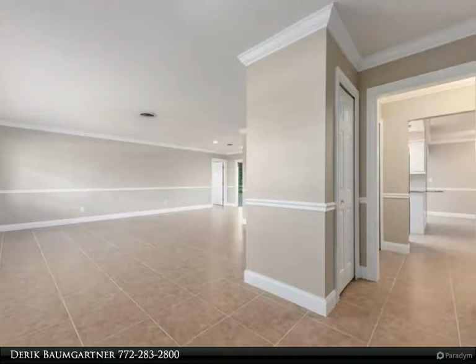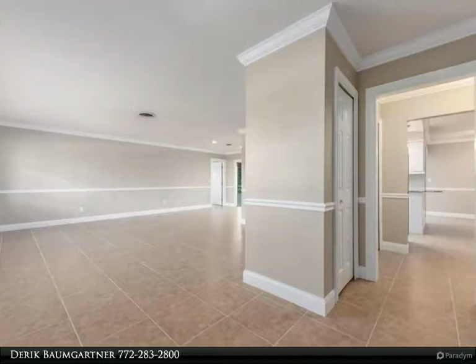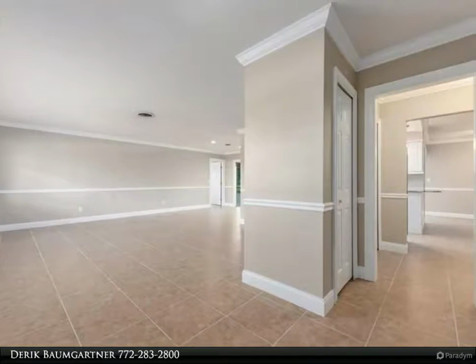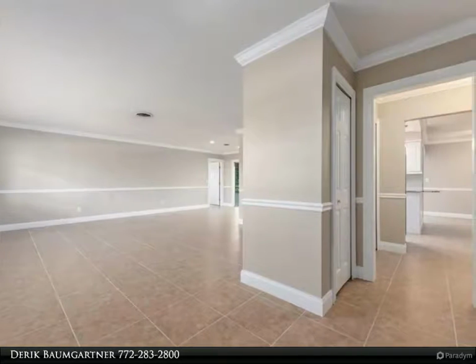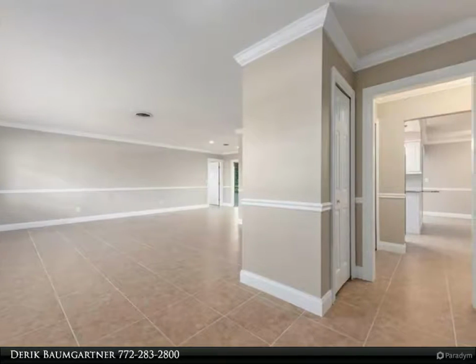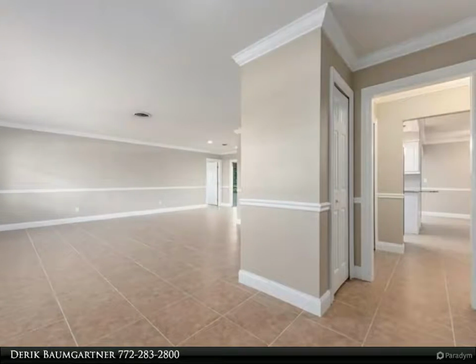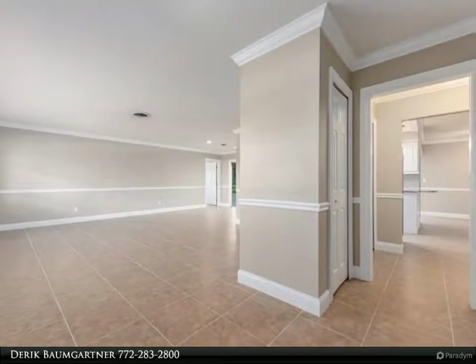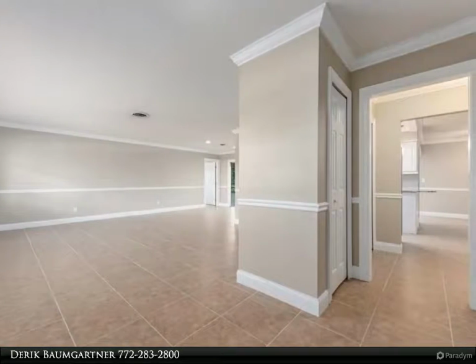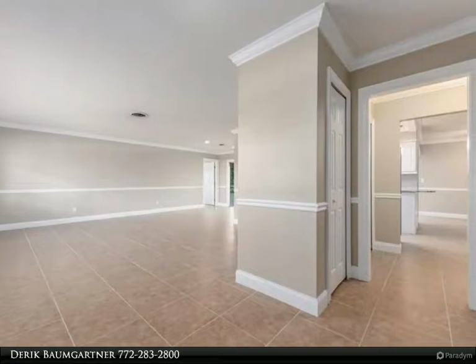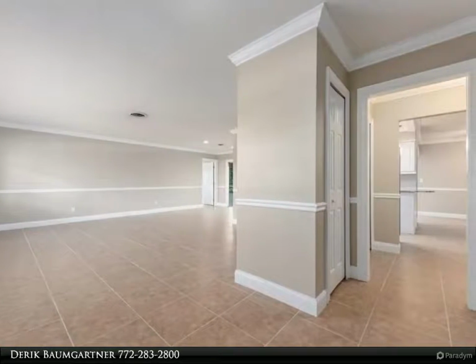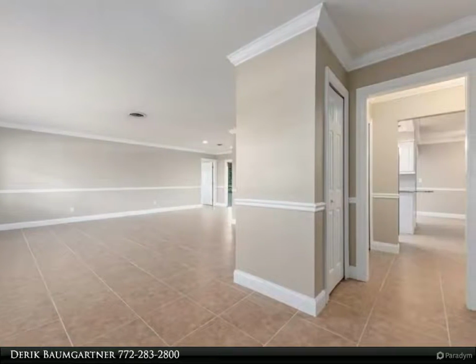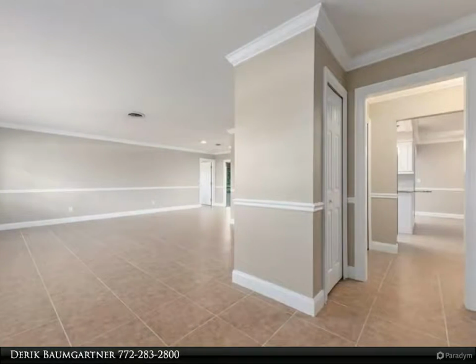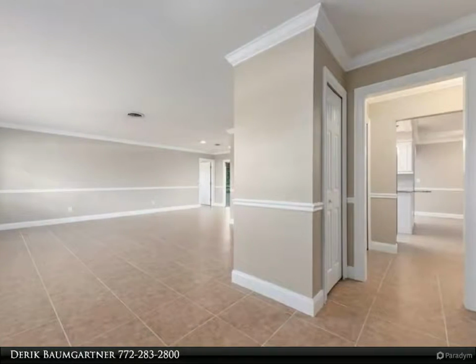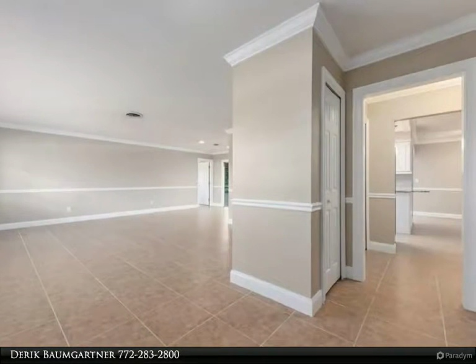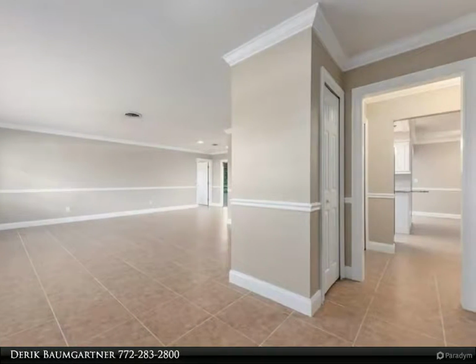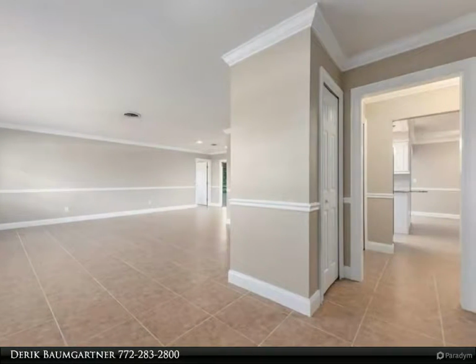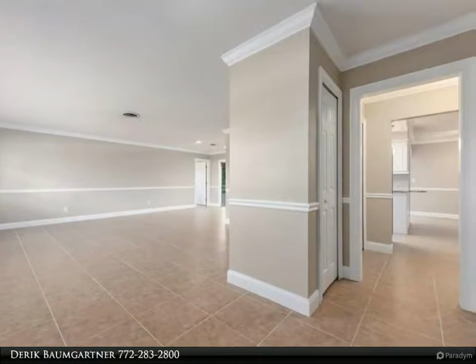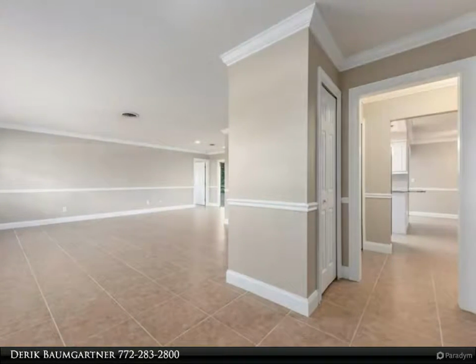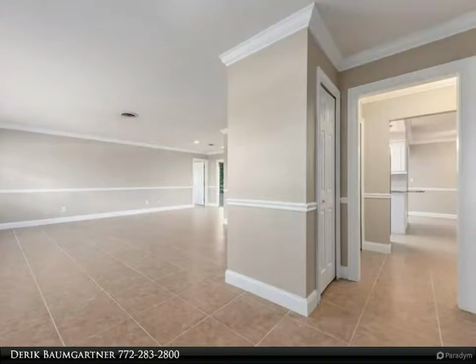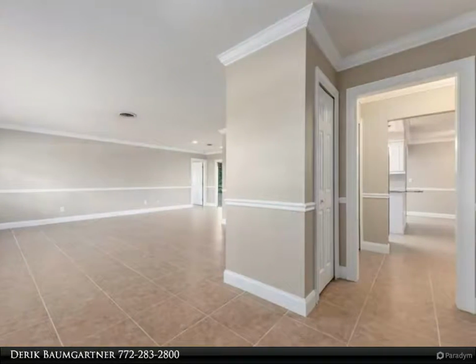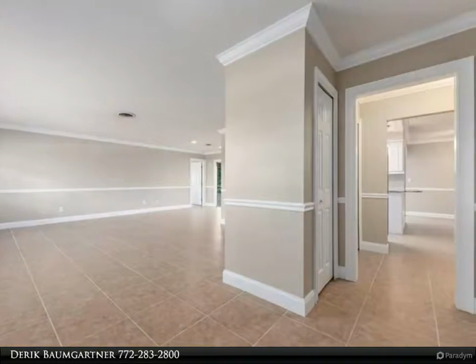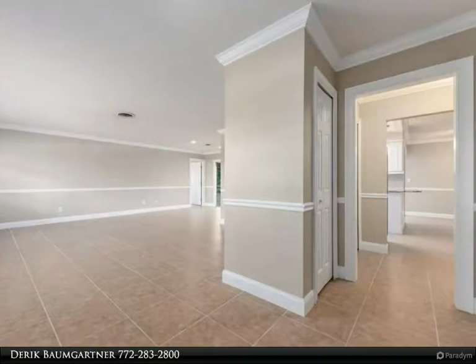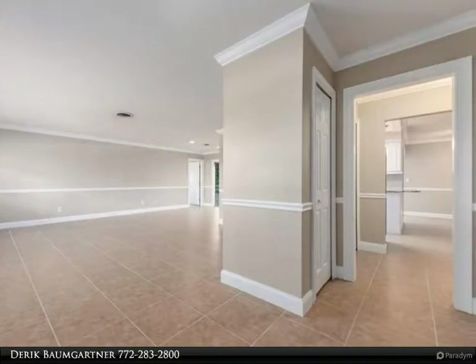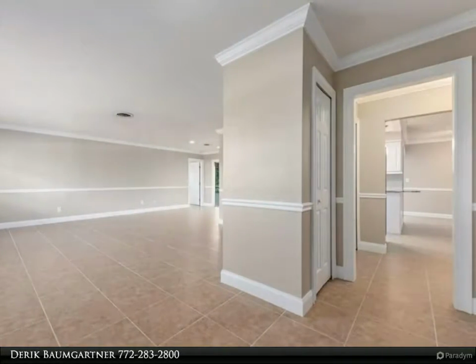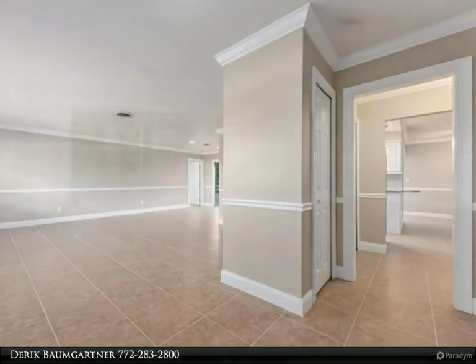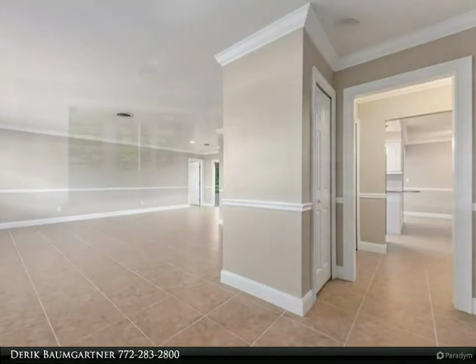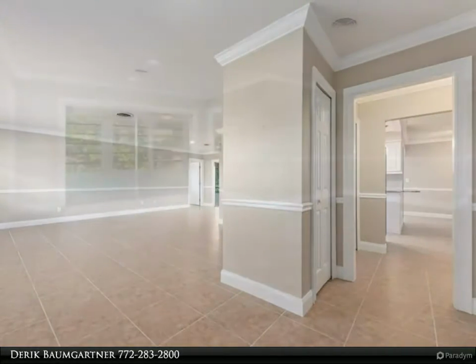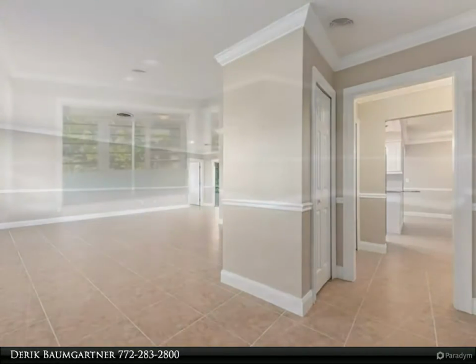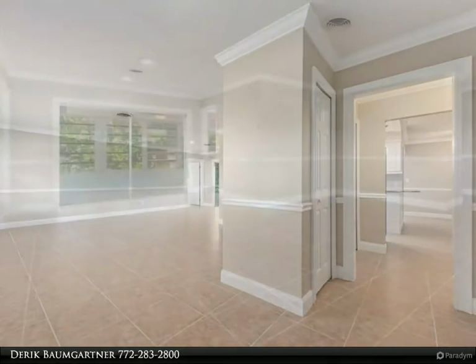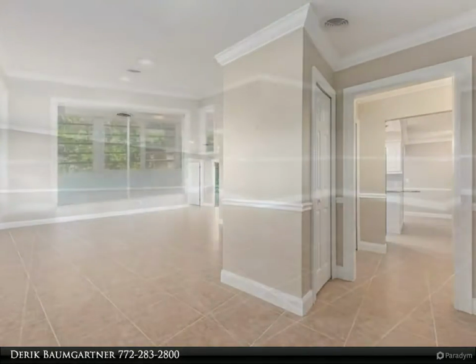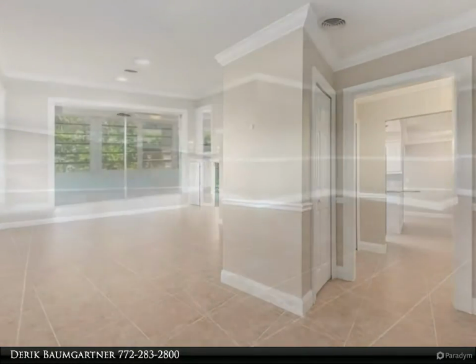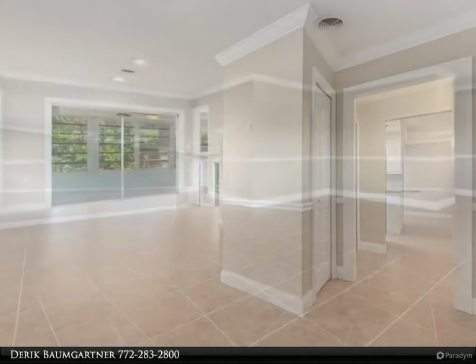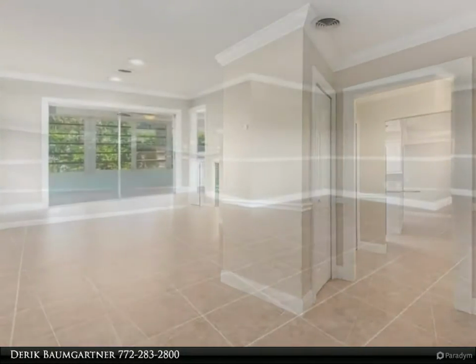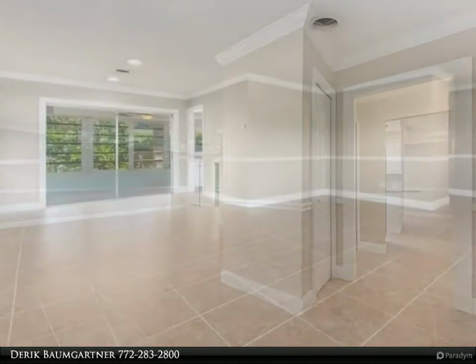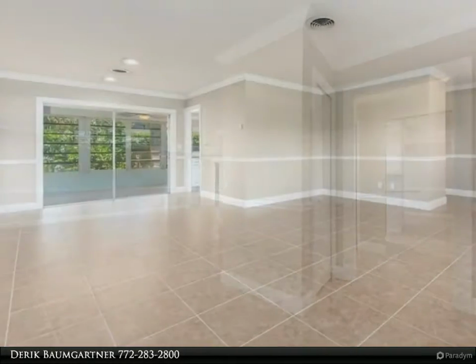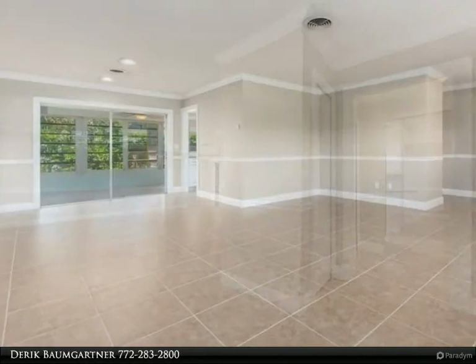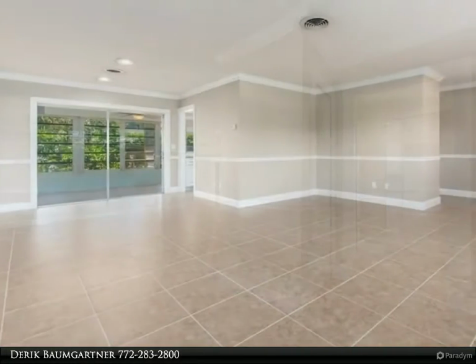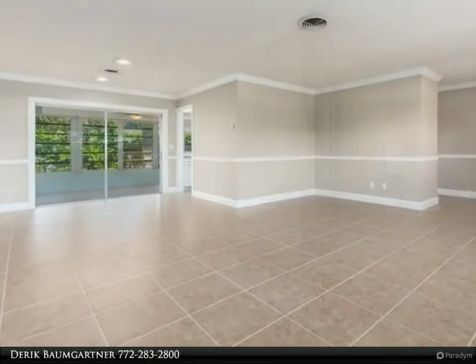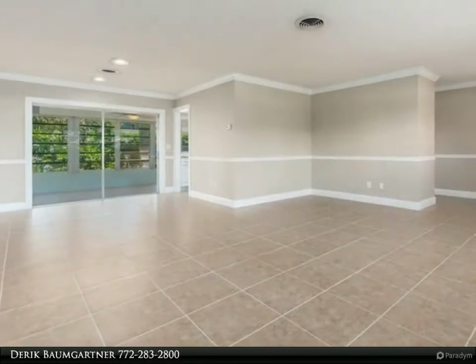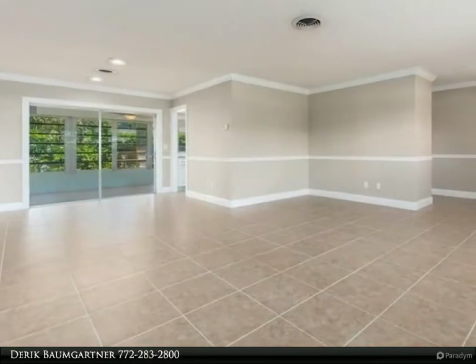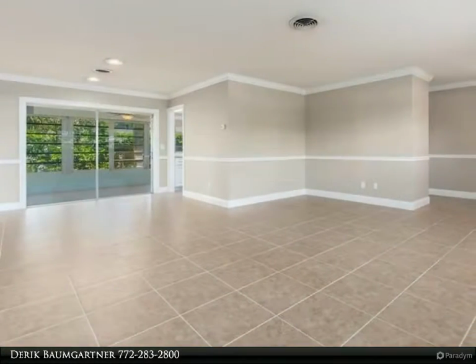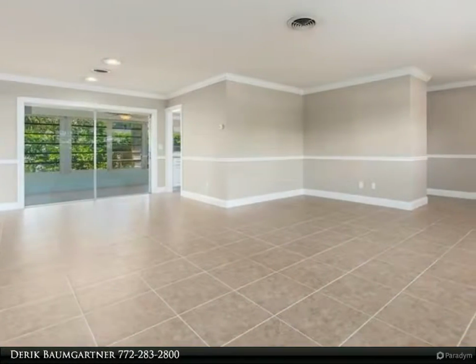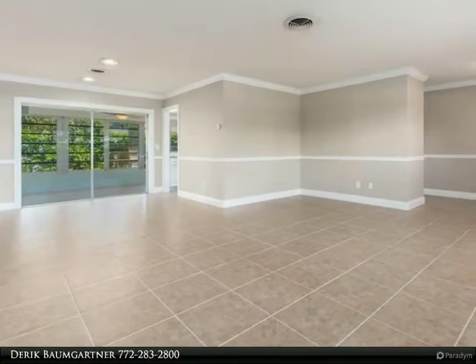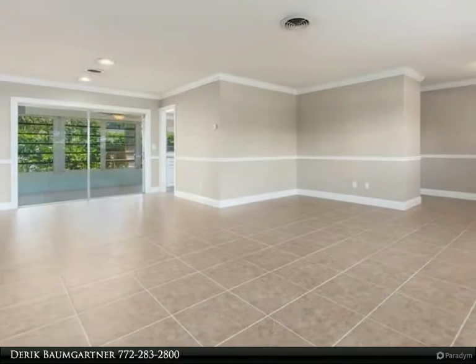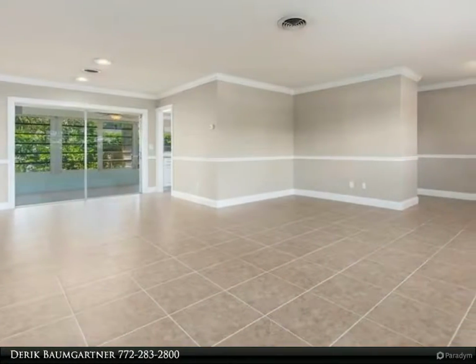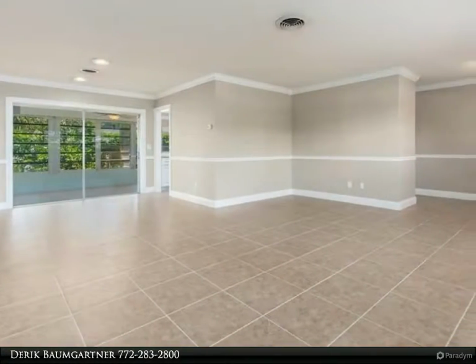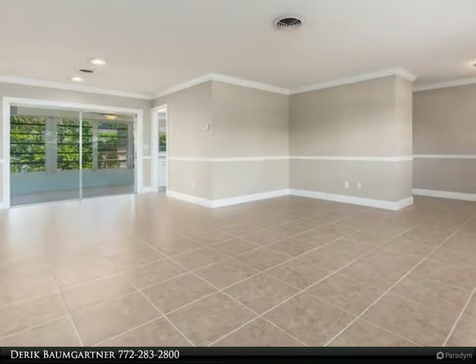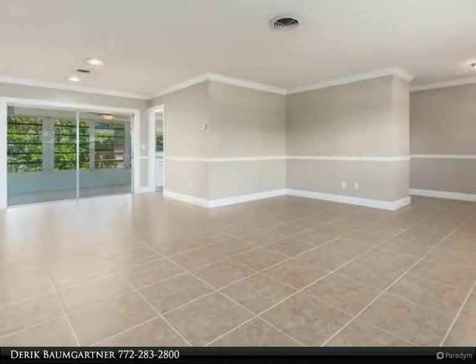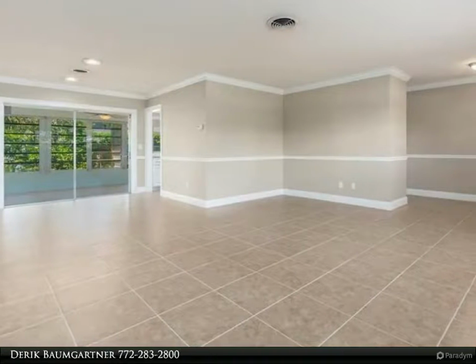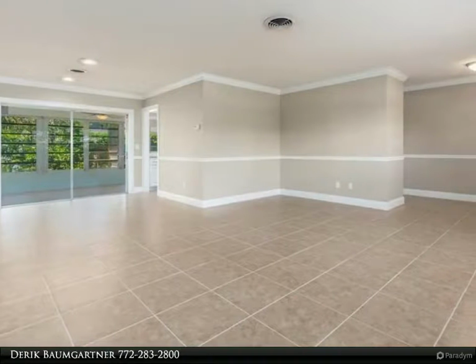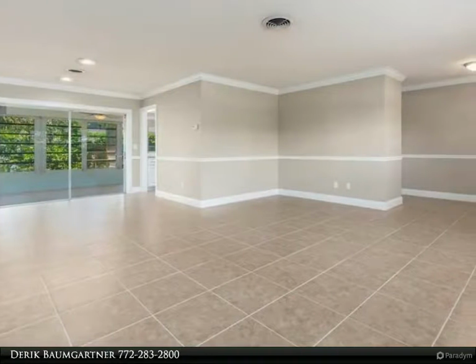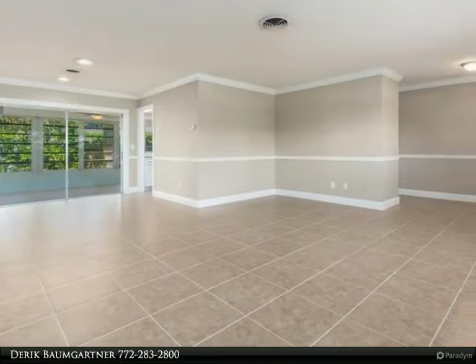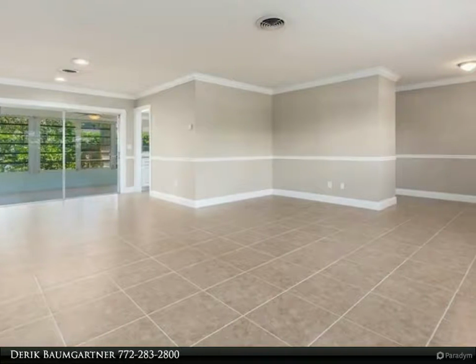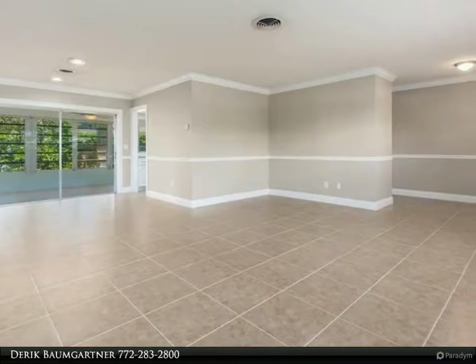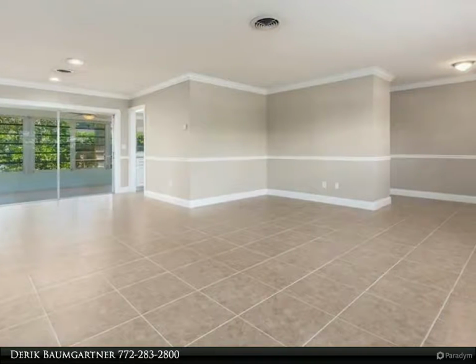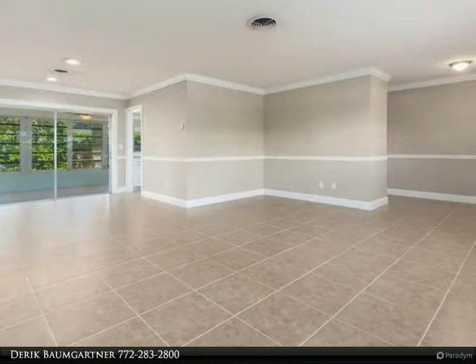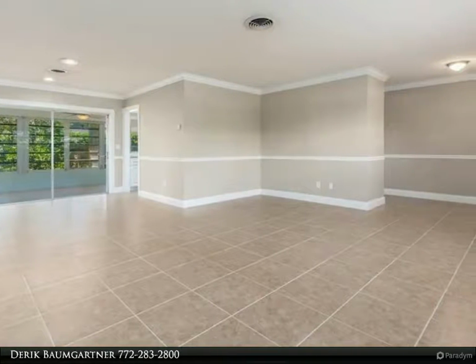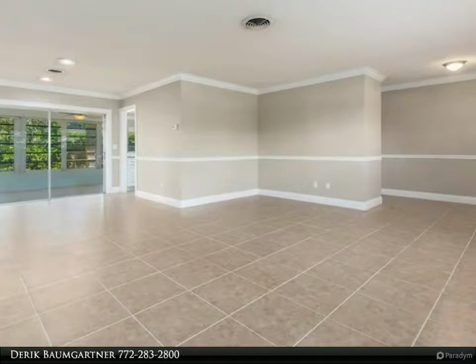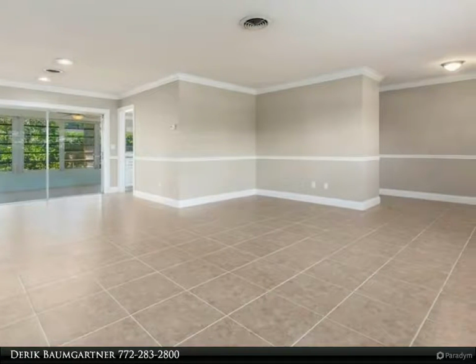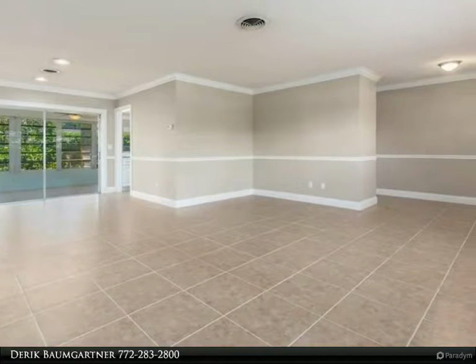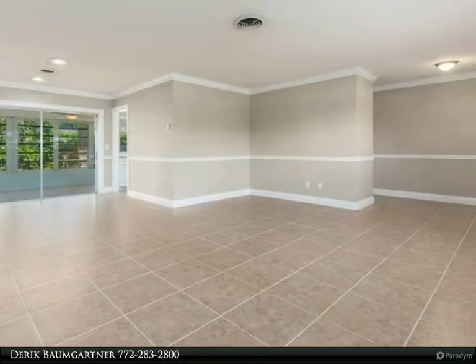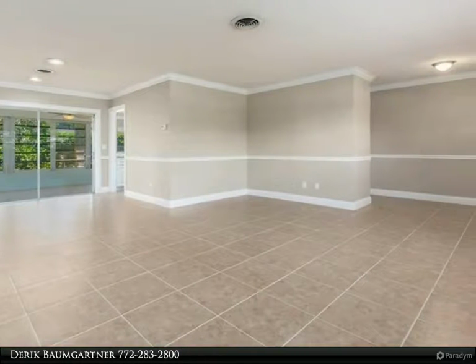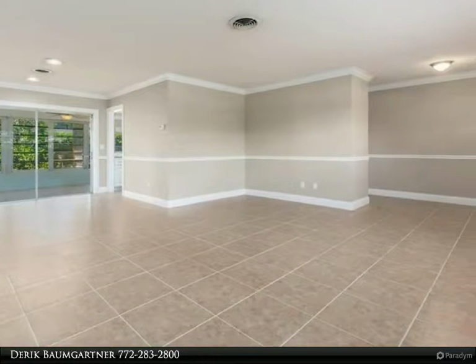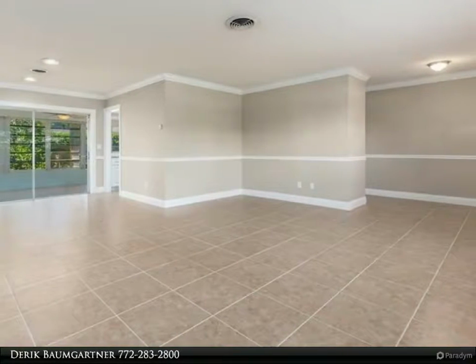All sliding glass doors pocket out of the way for full openings, new hurricane garage door, newer hurricane shutters.